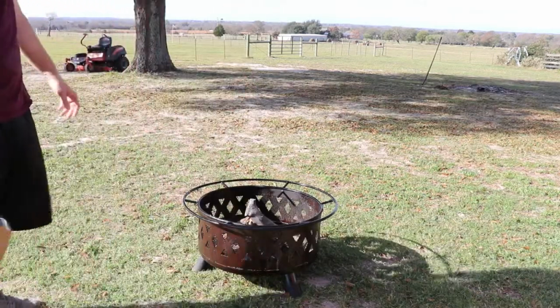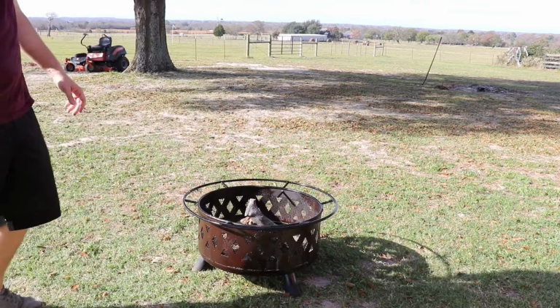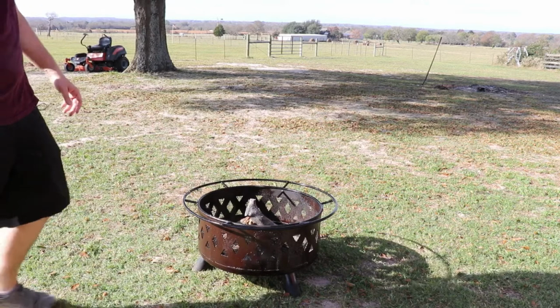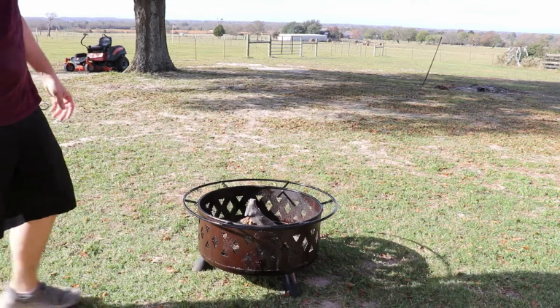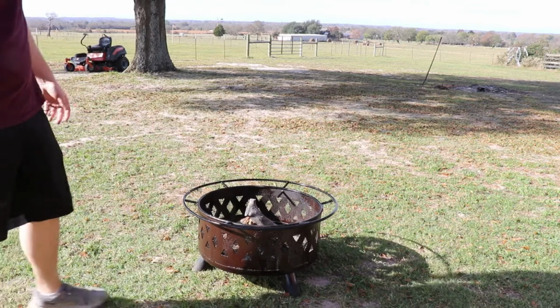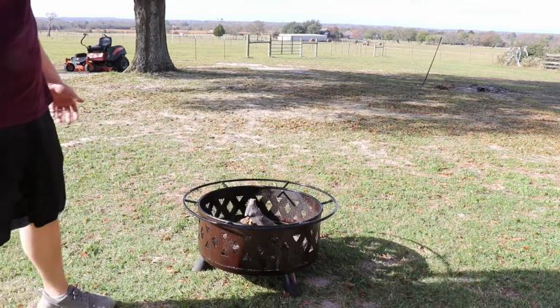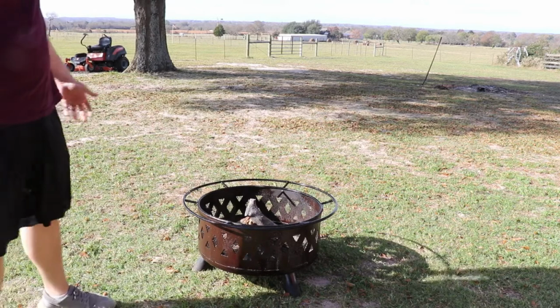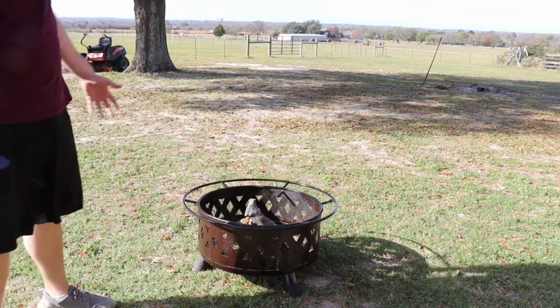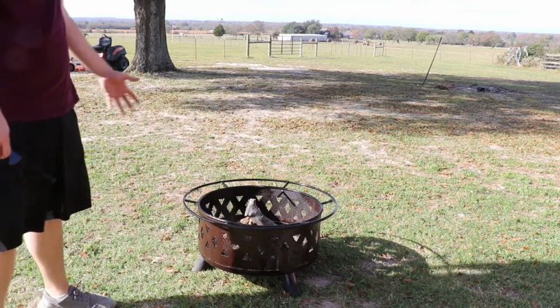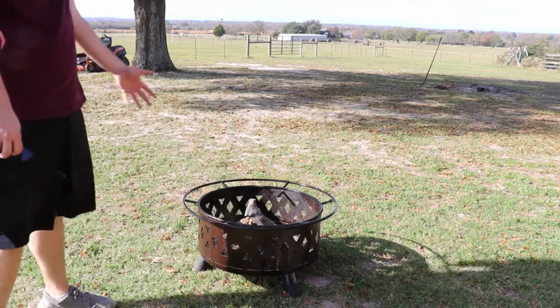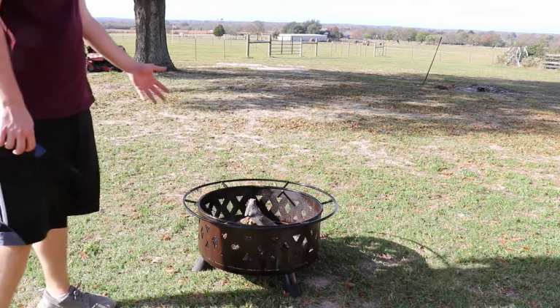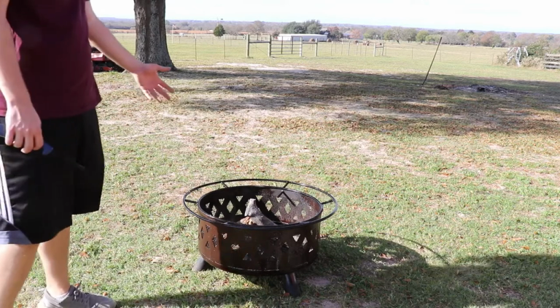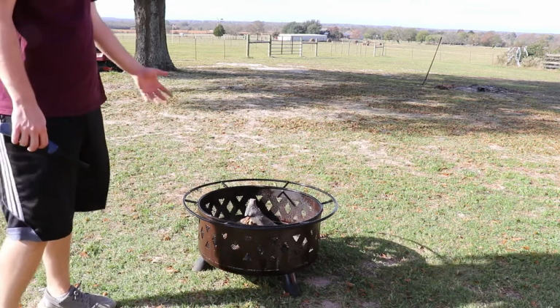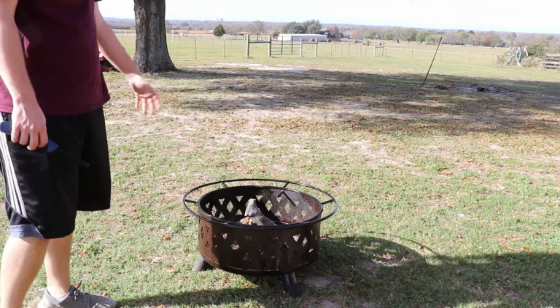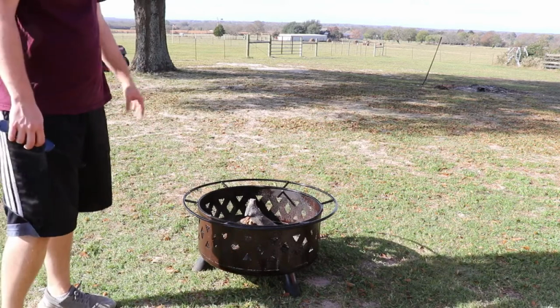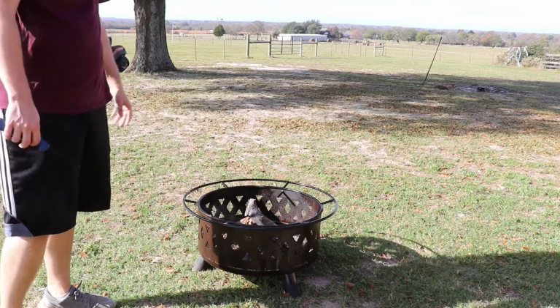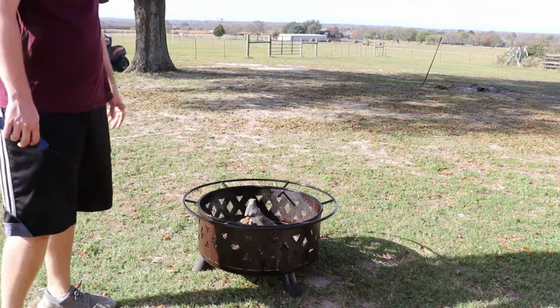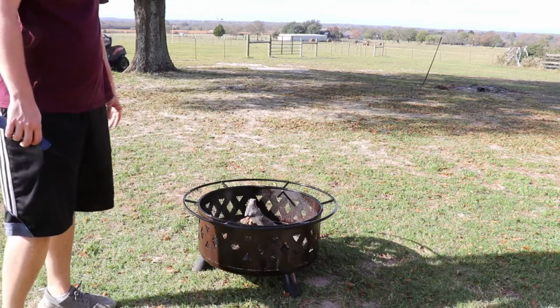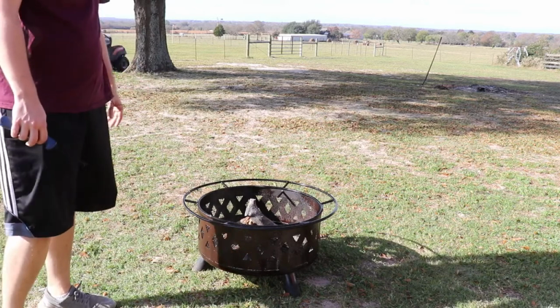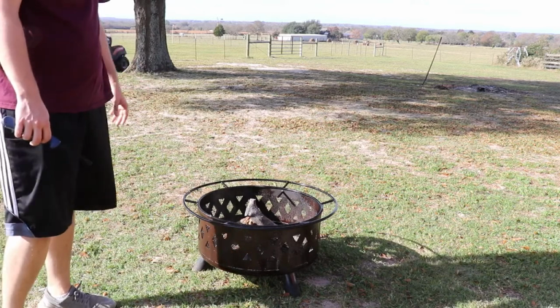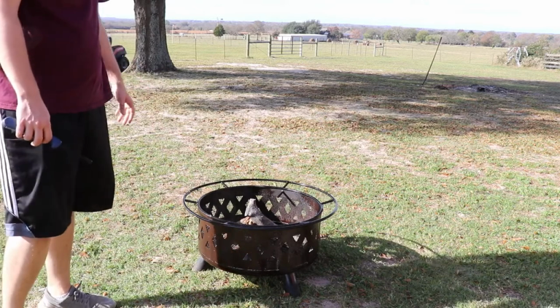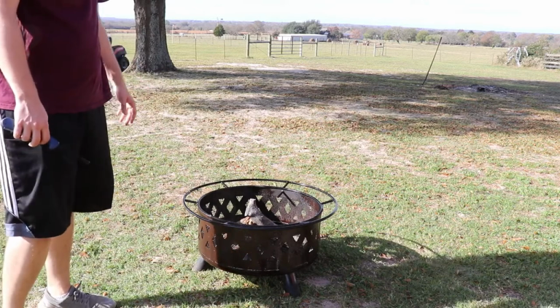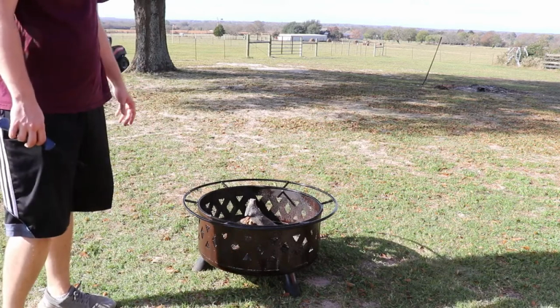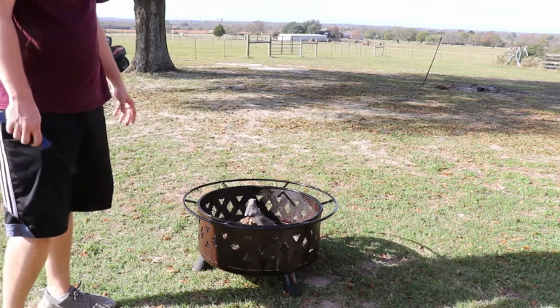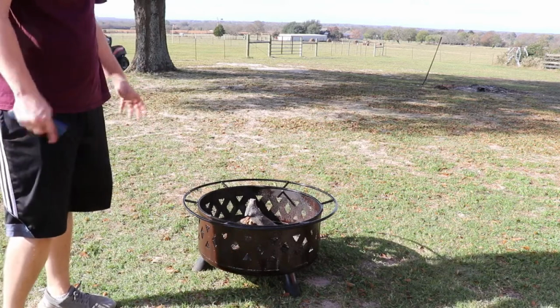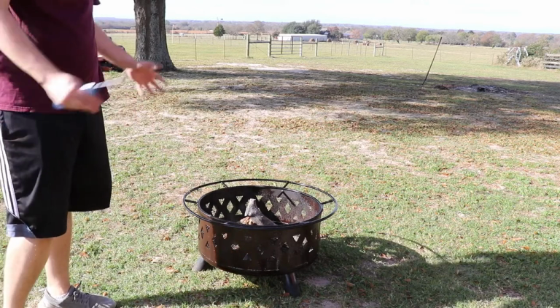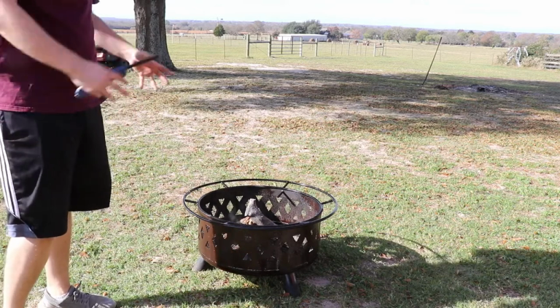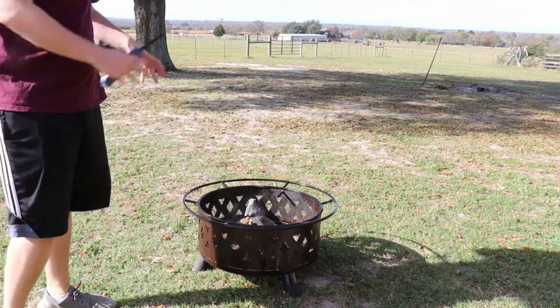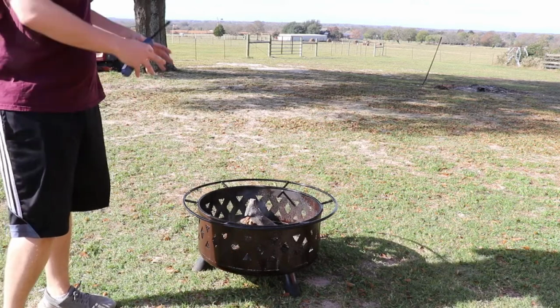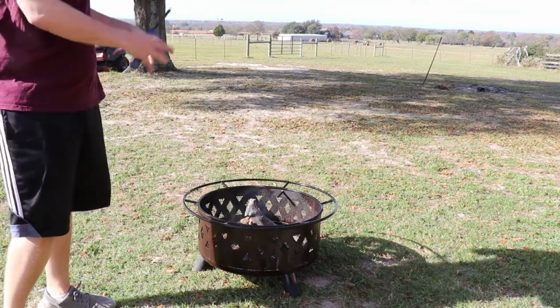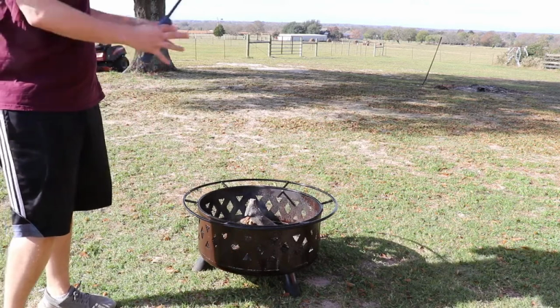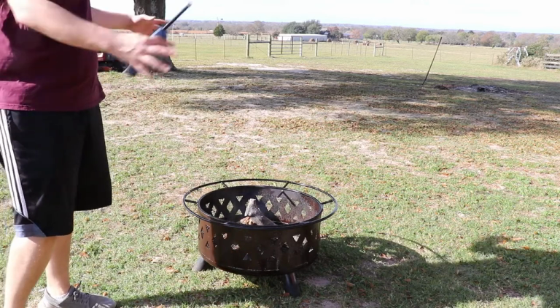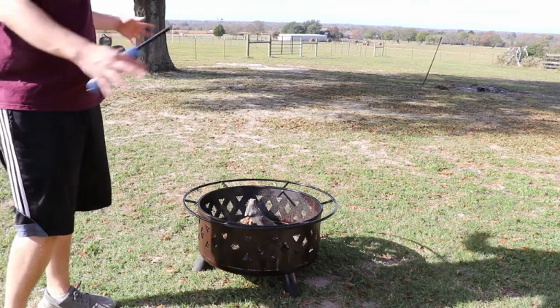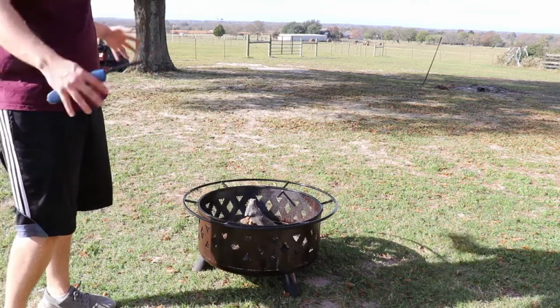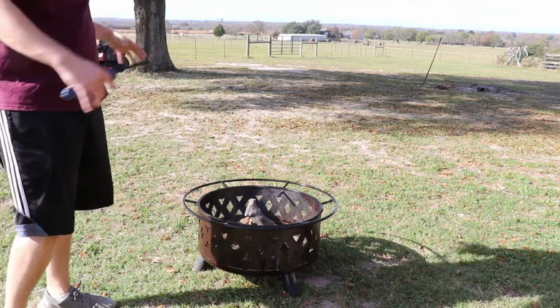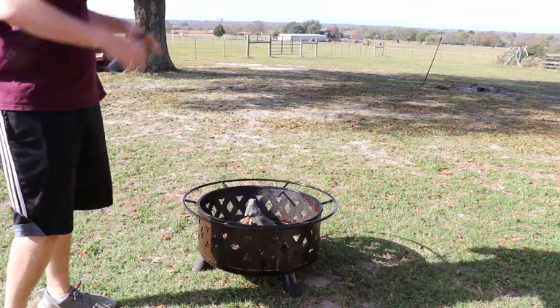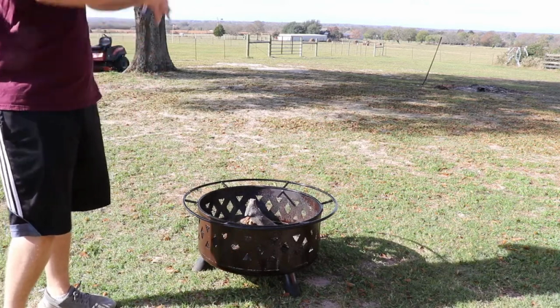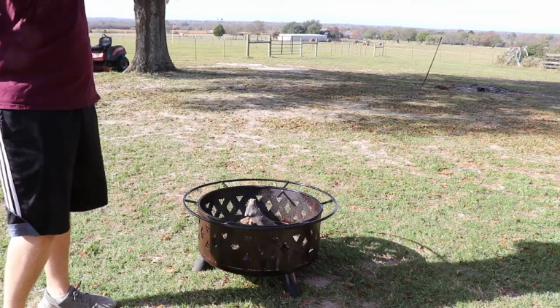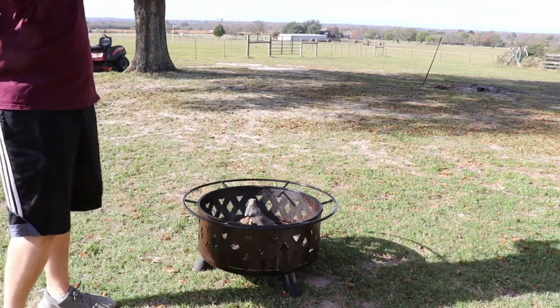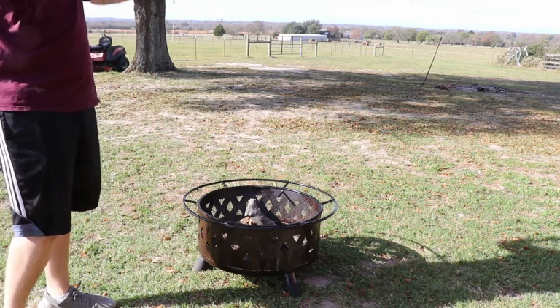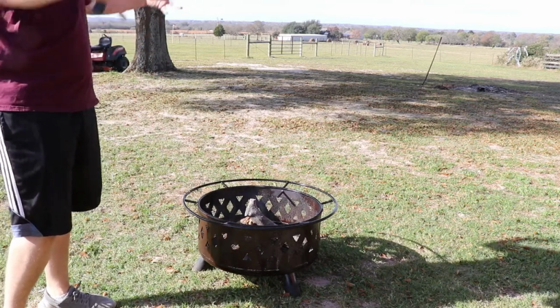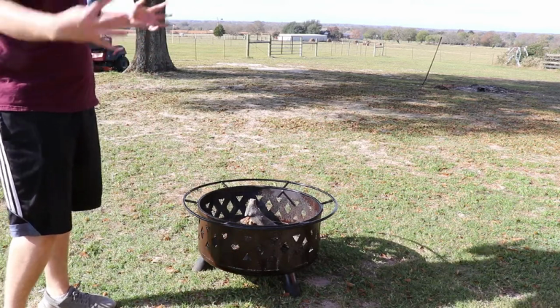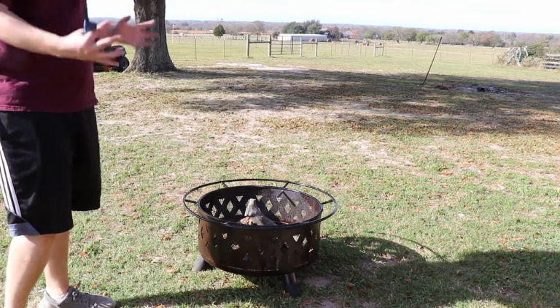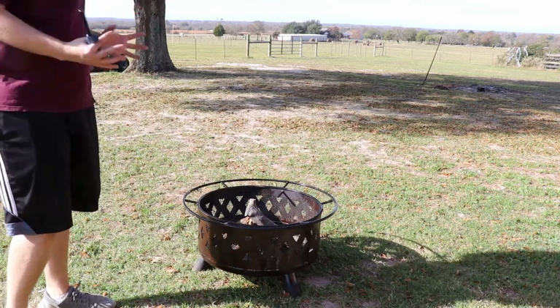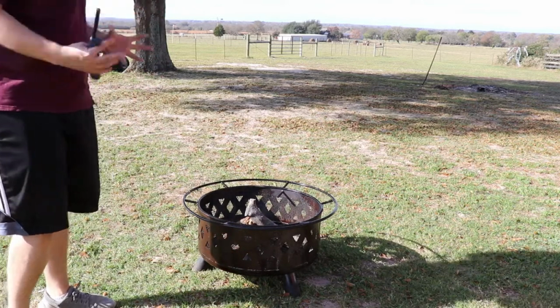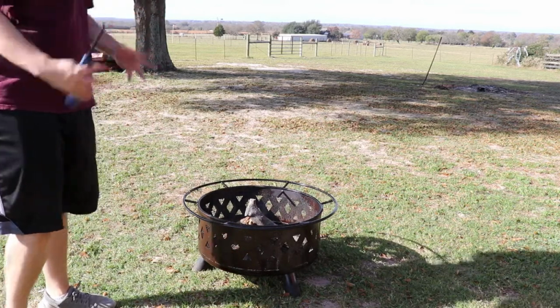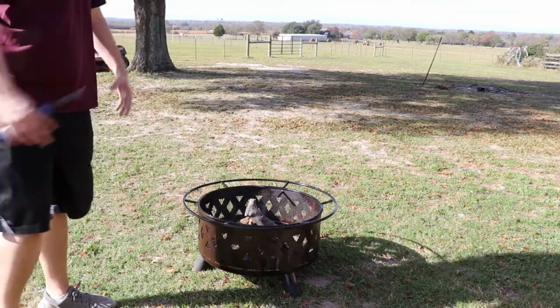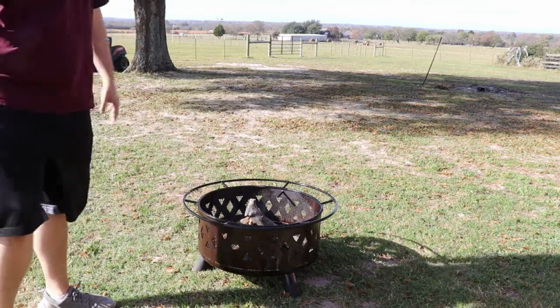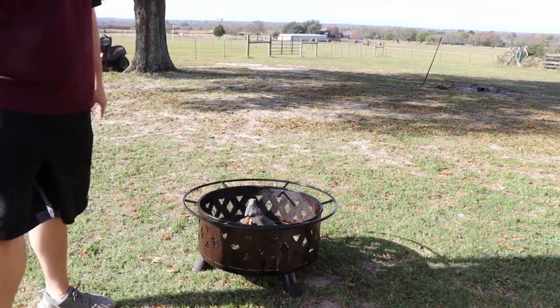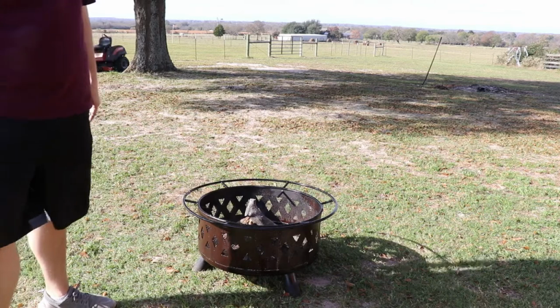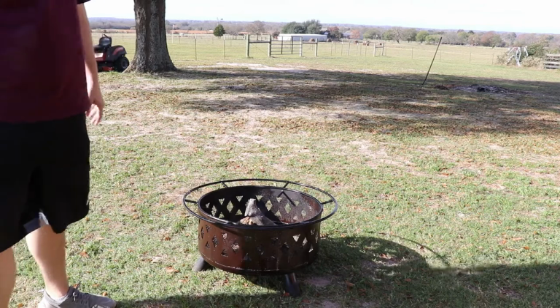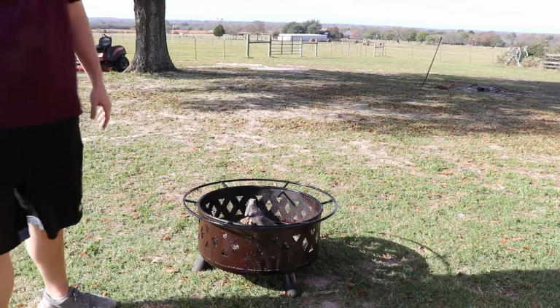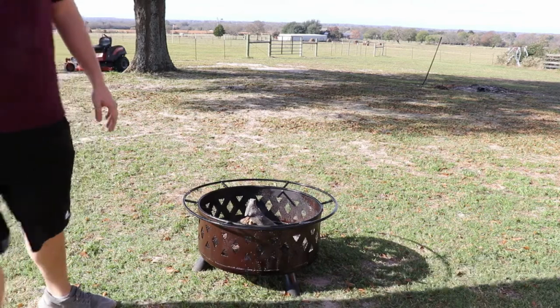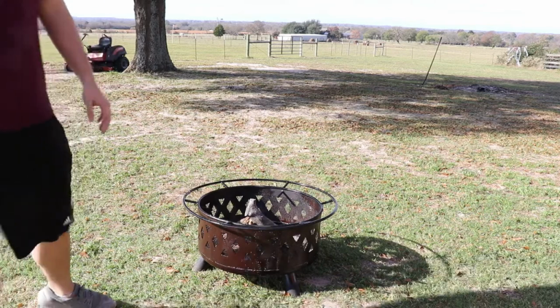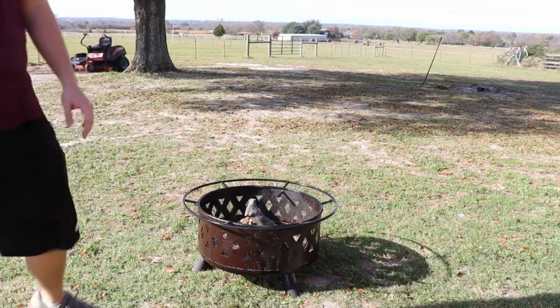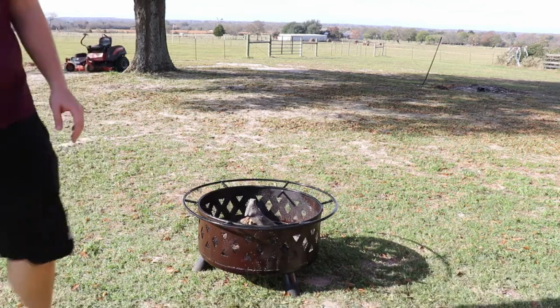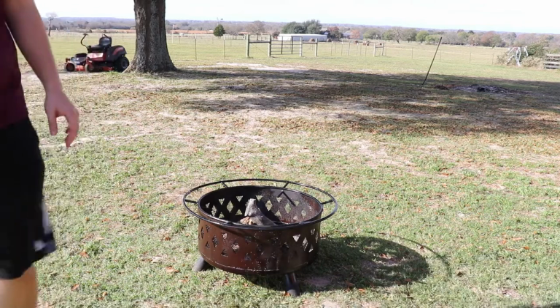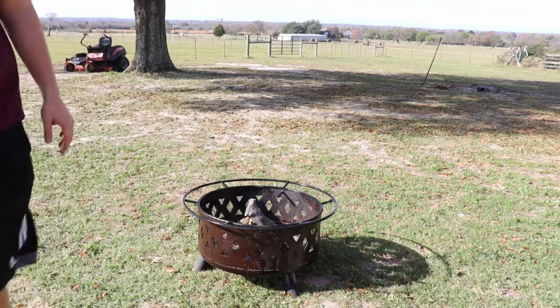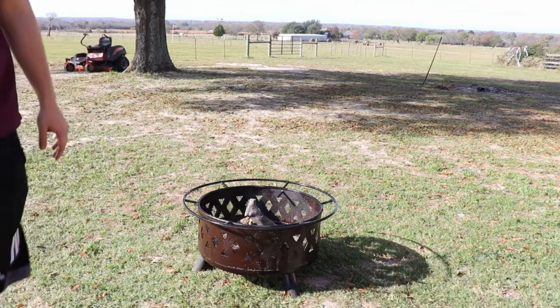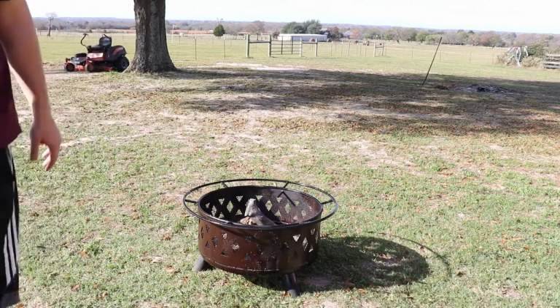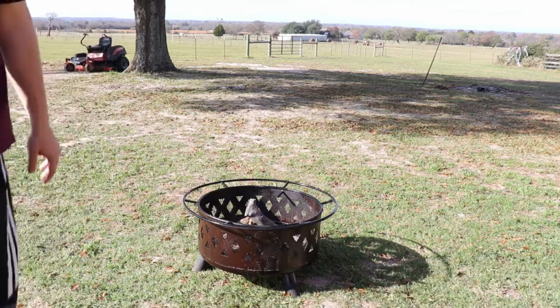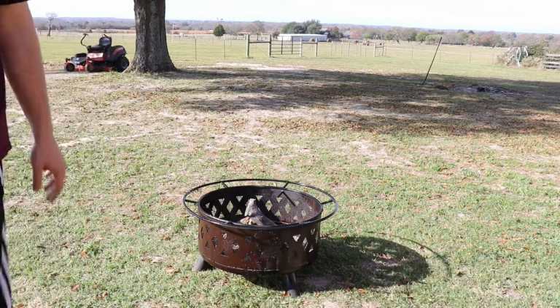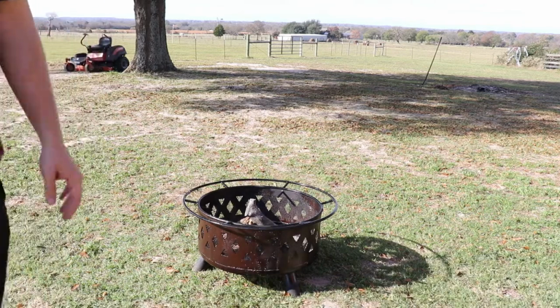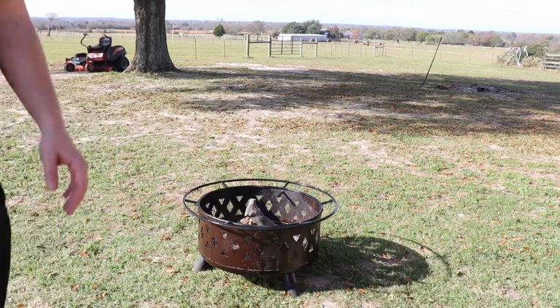Now we're just going to let this burn. We're going to get it nice and hot and it should cook all that oil into the surface of the metal.